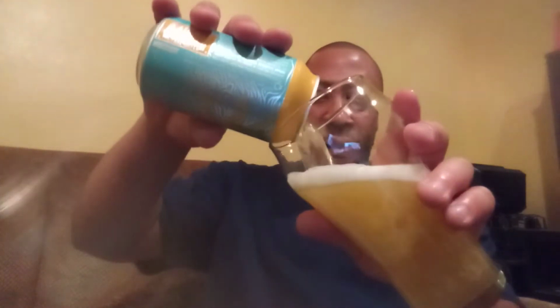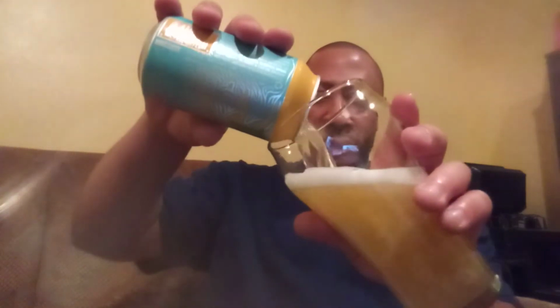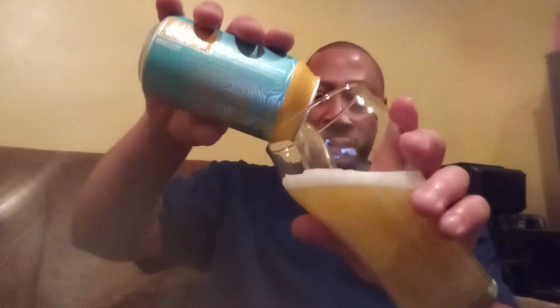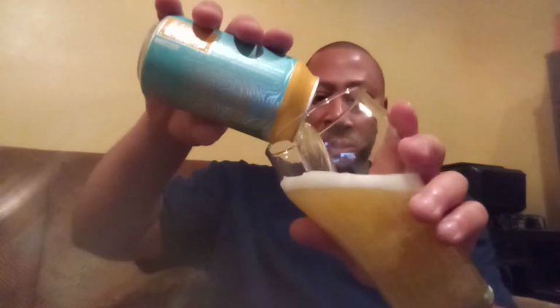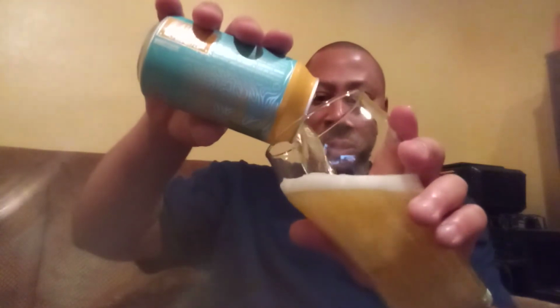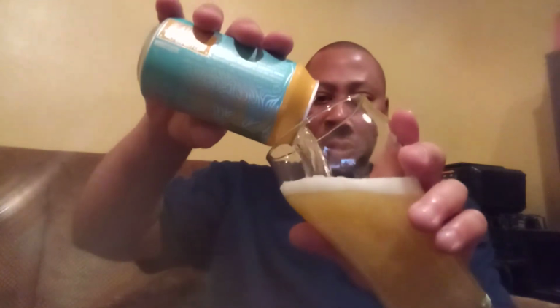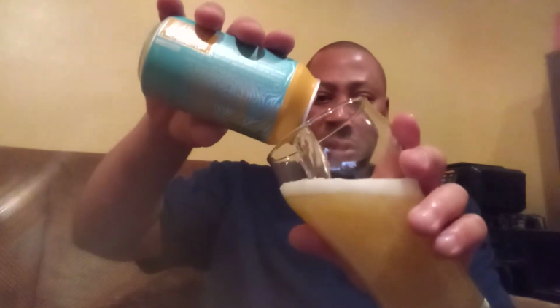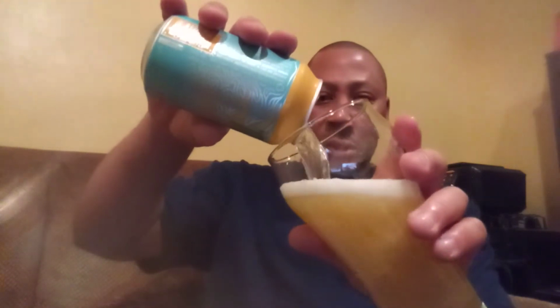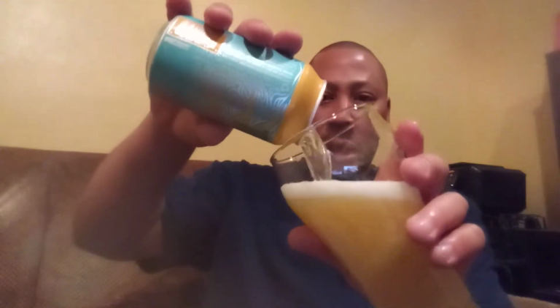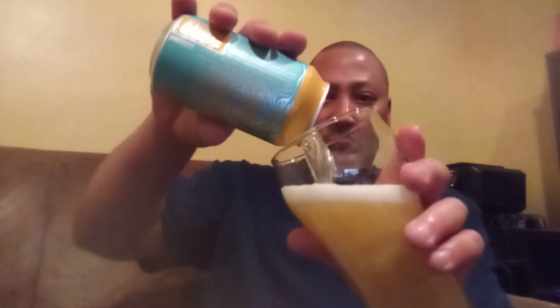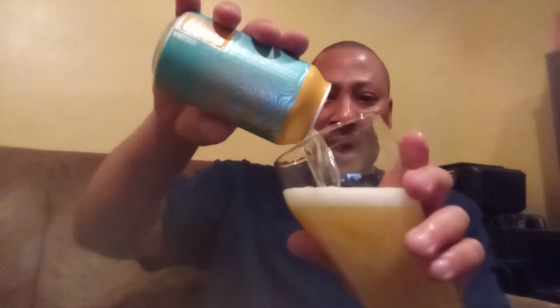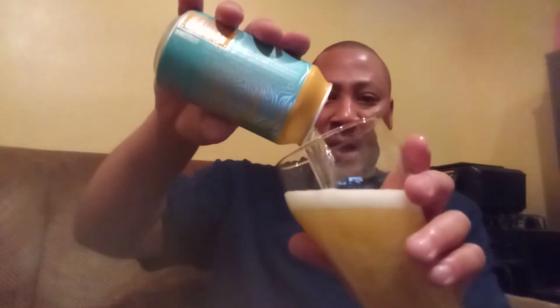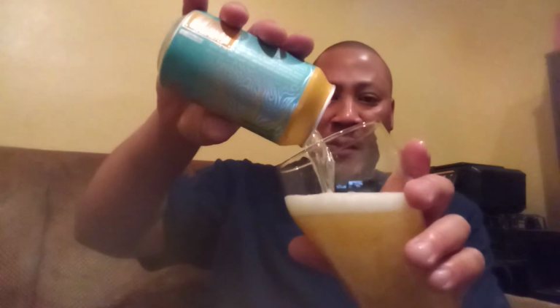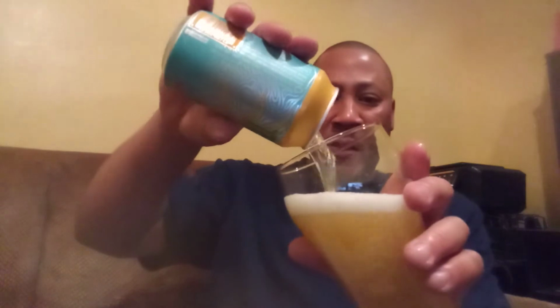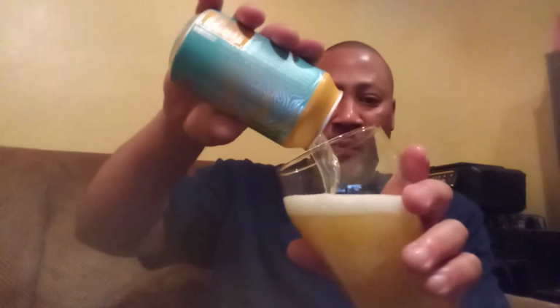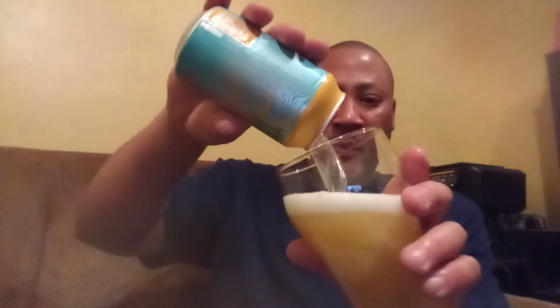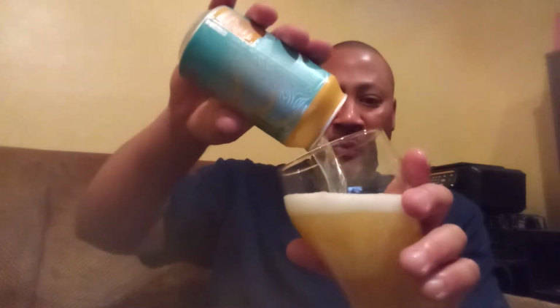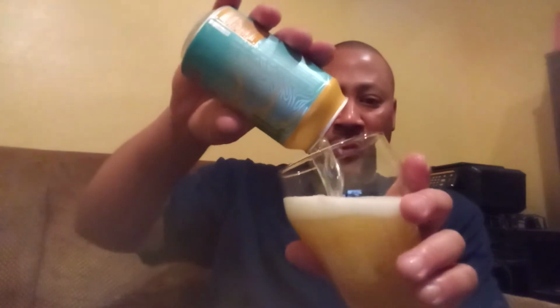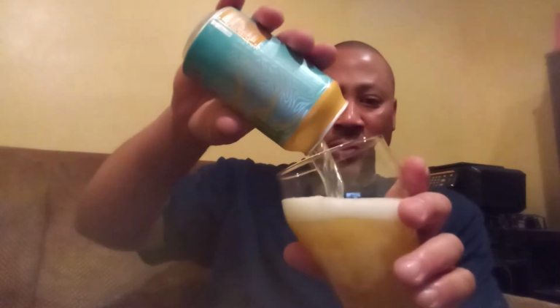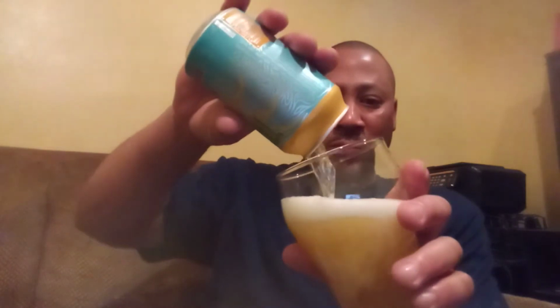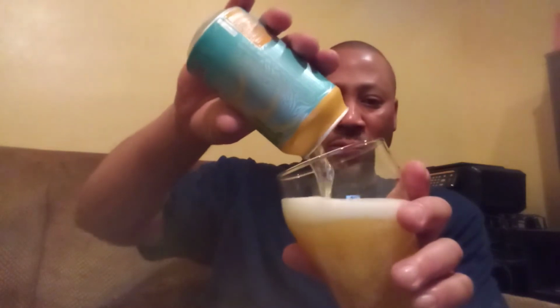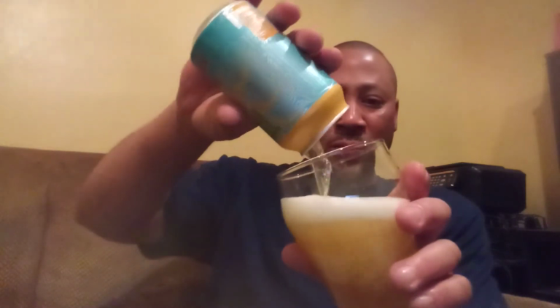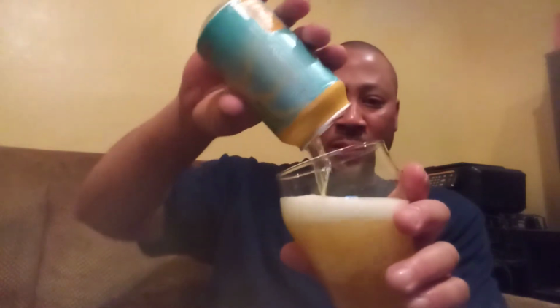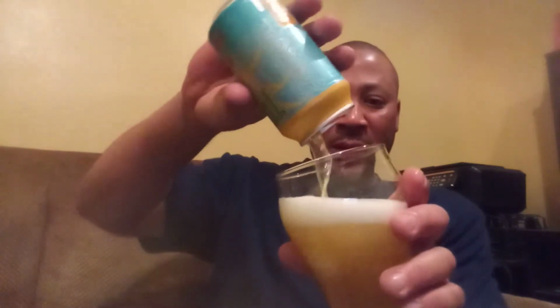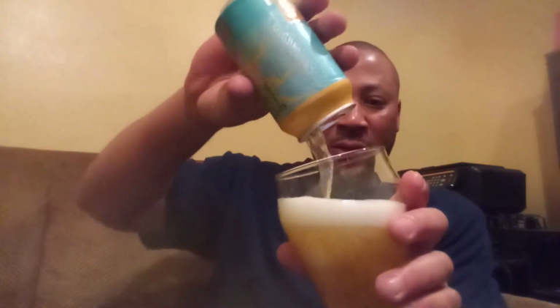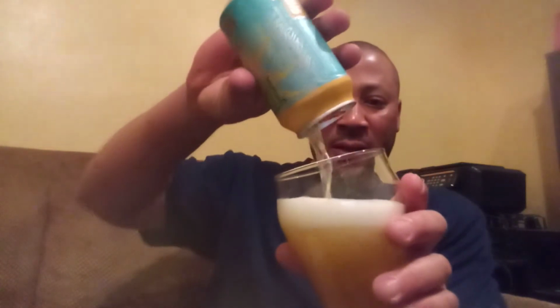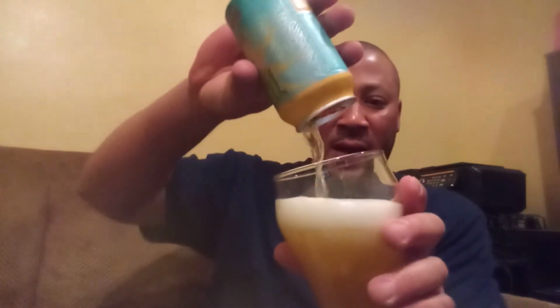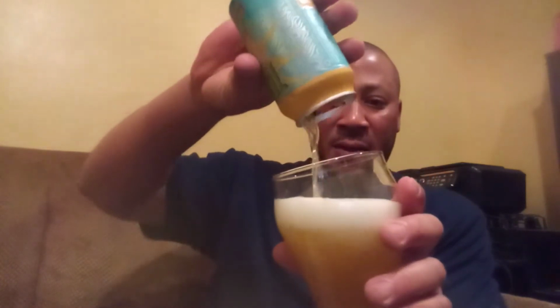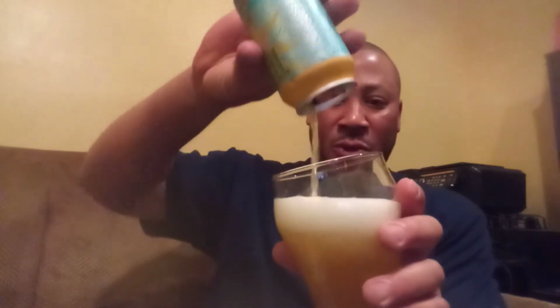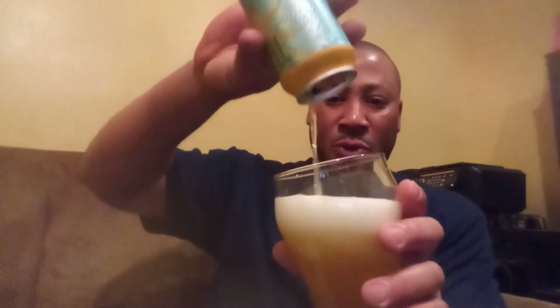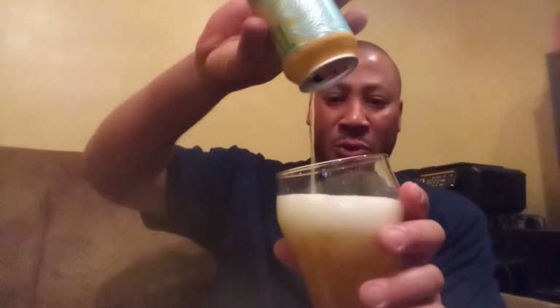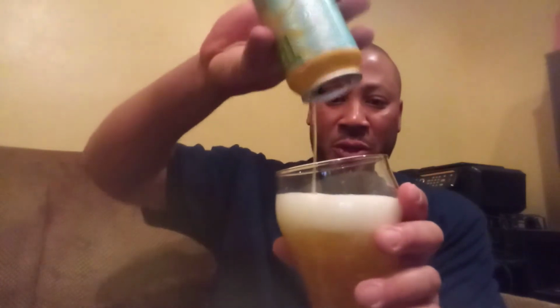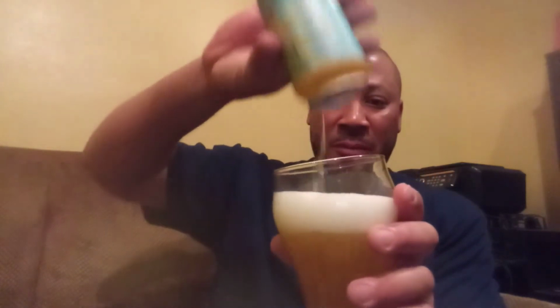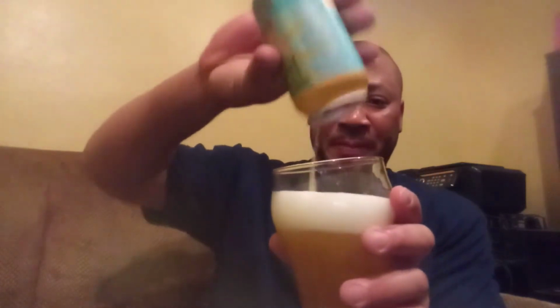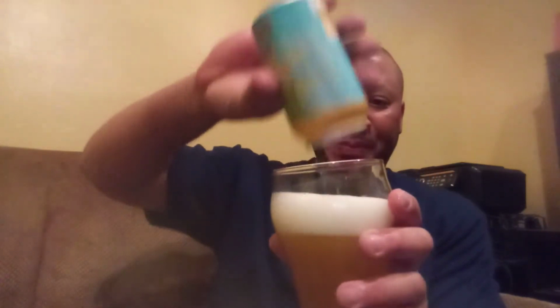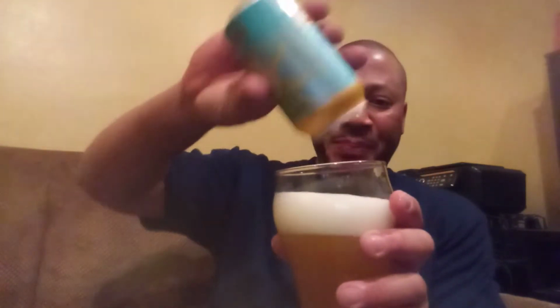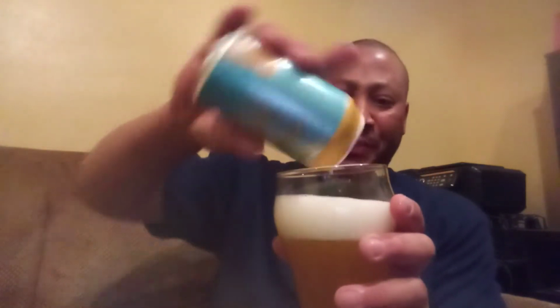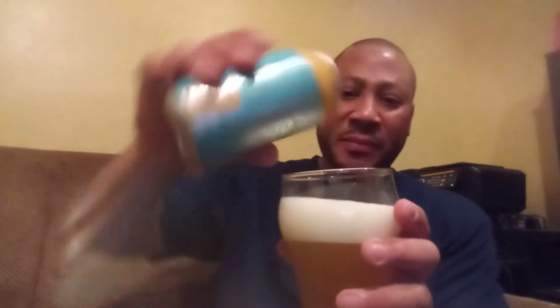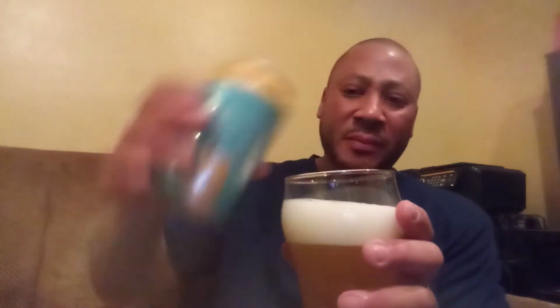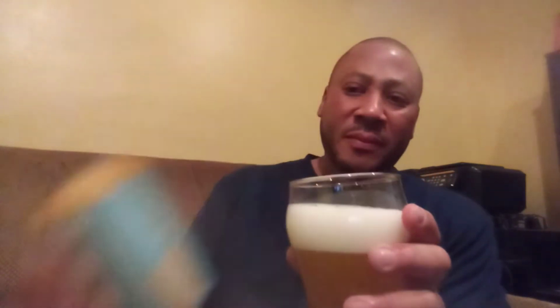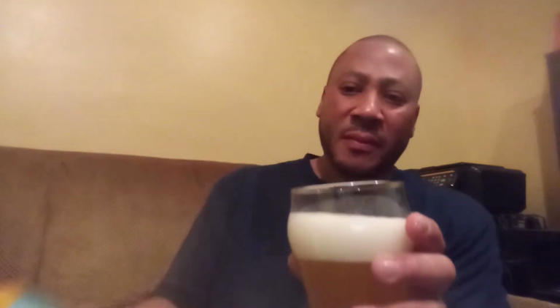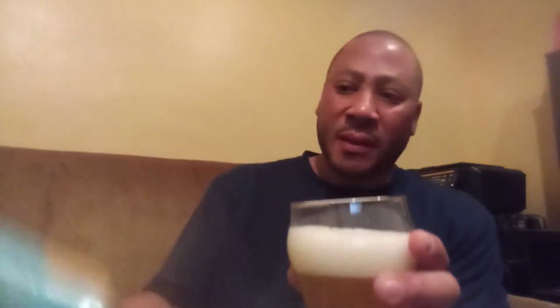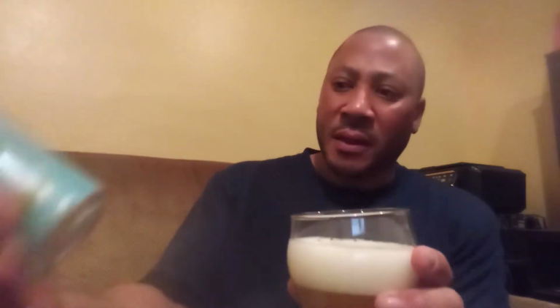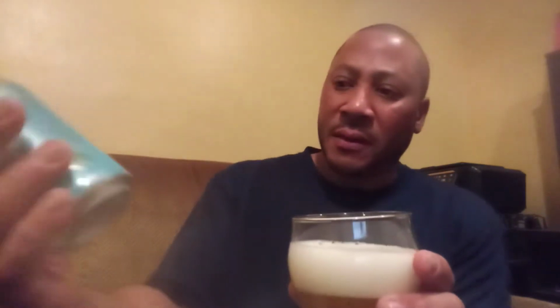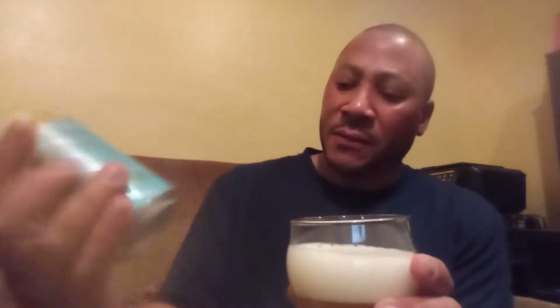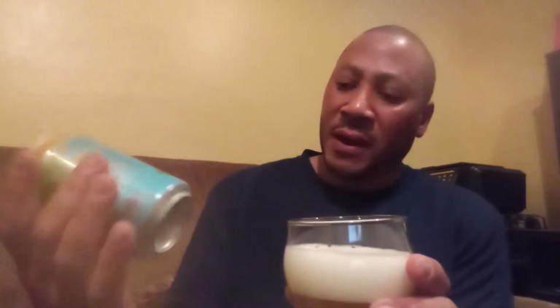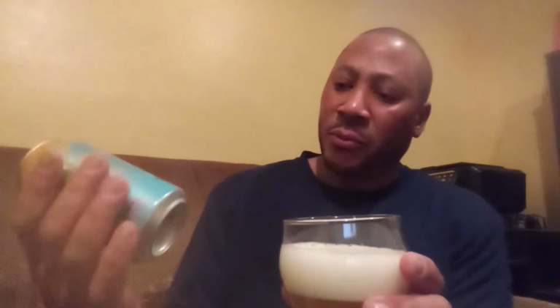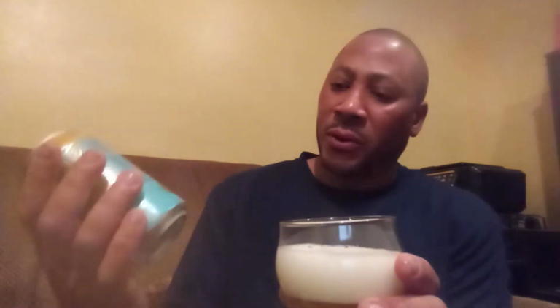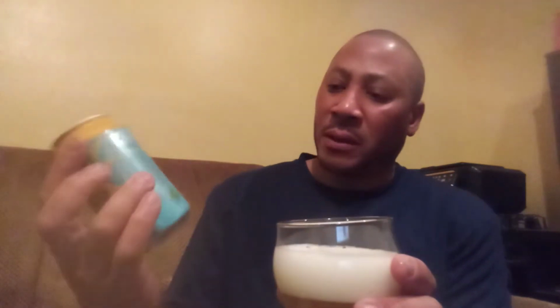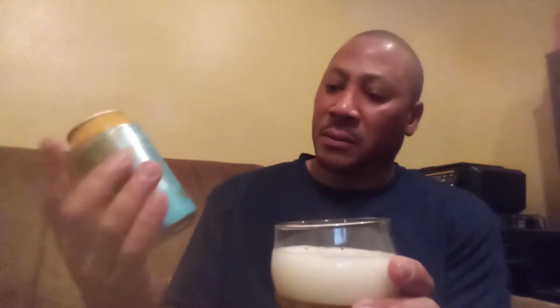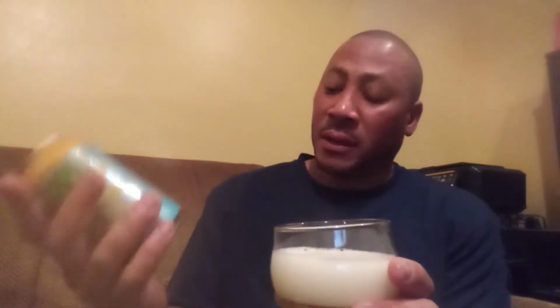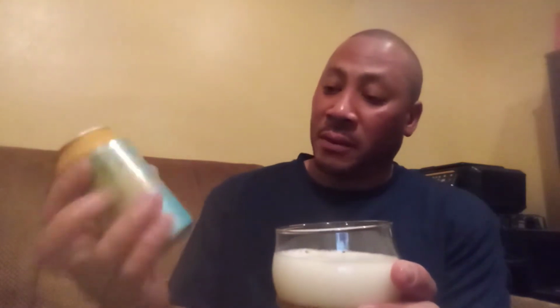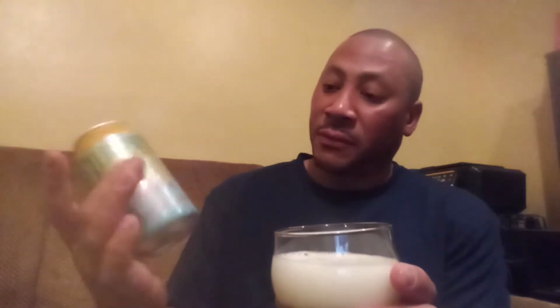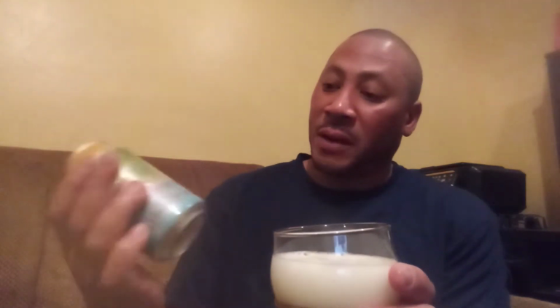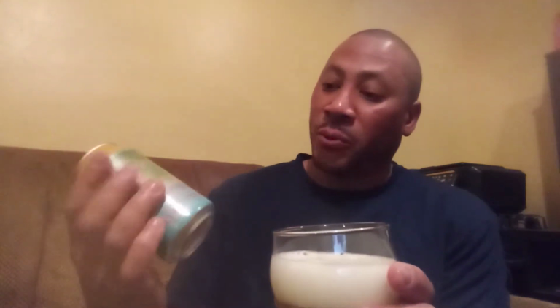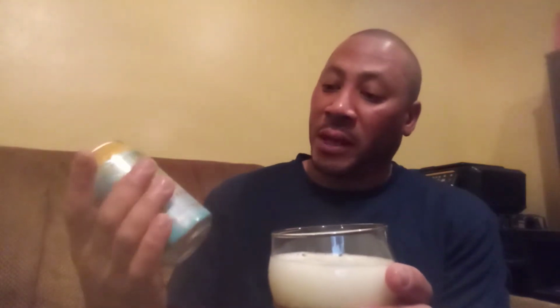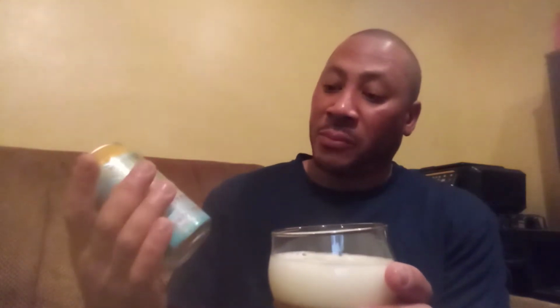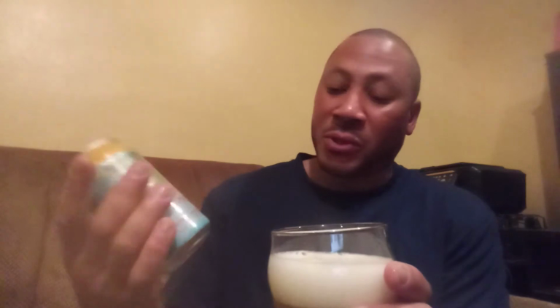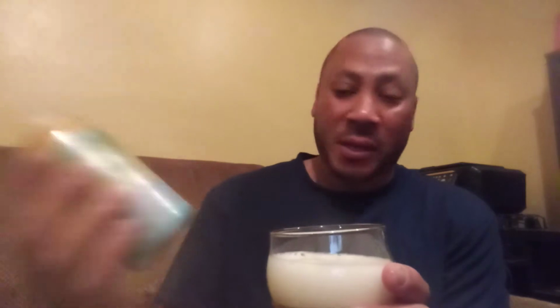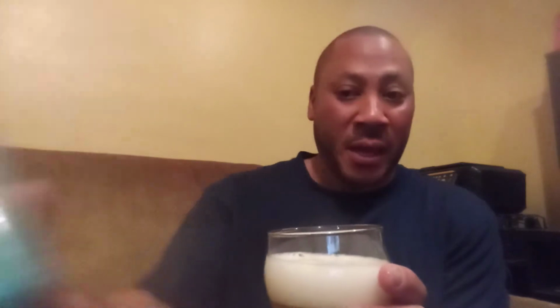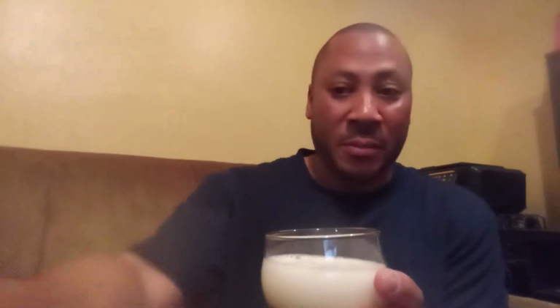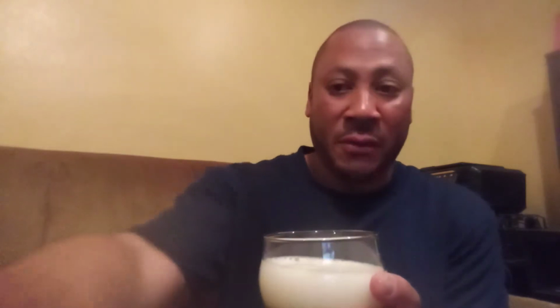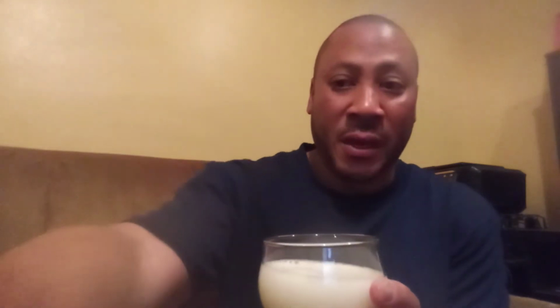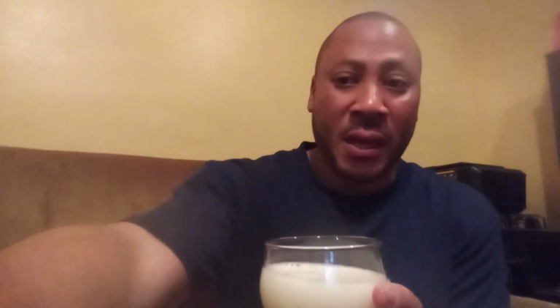This is a Terrapin, of course, based in Athens, Georgia. Again, 5.8% ABV.